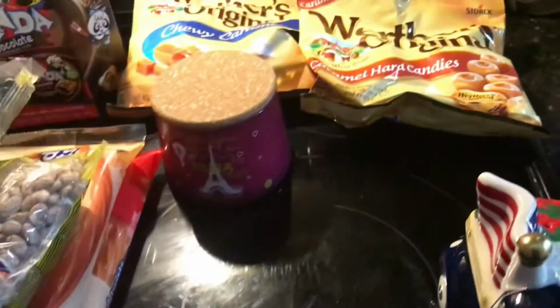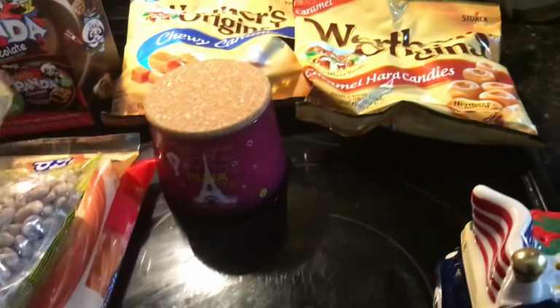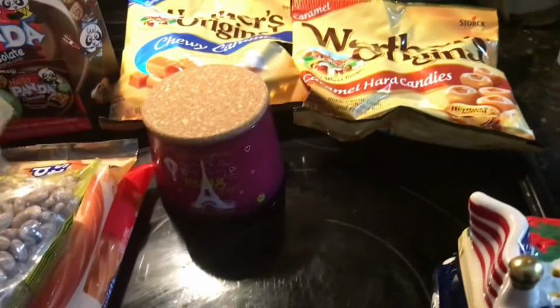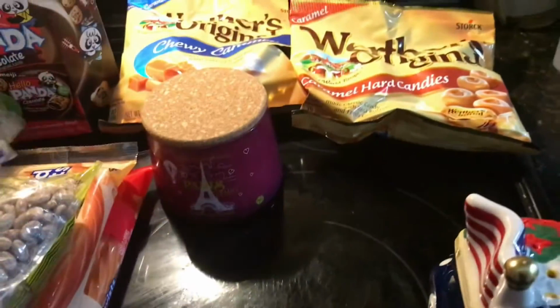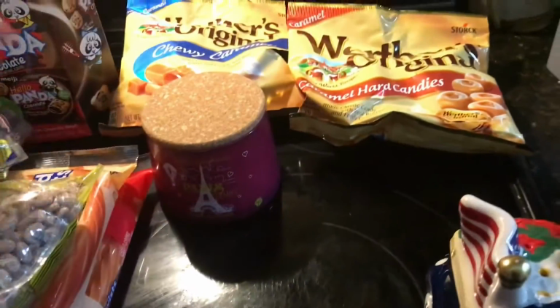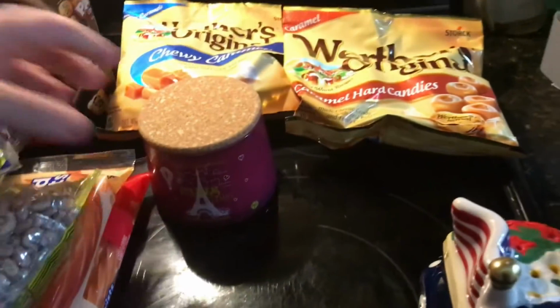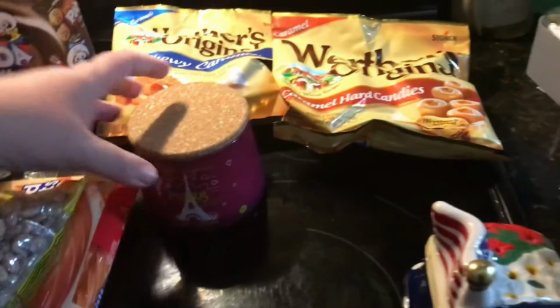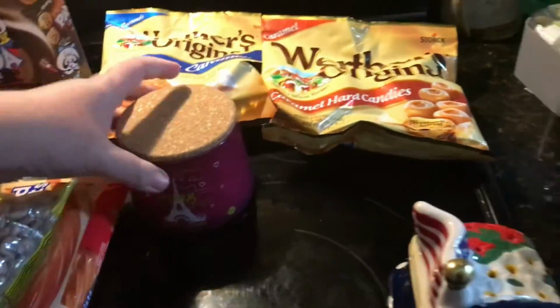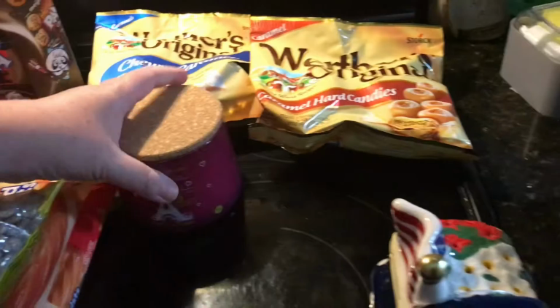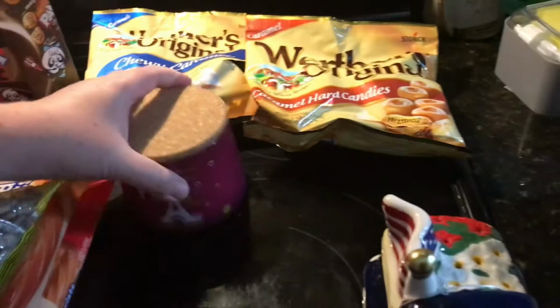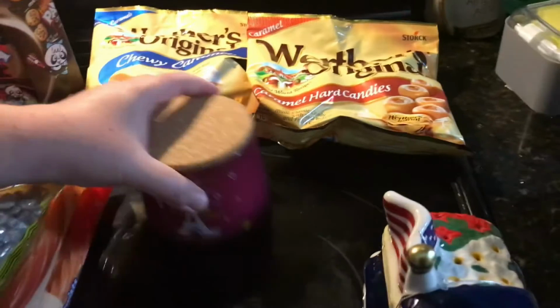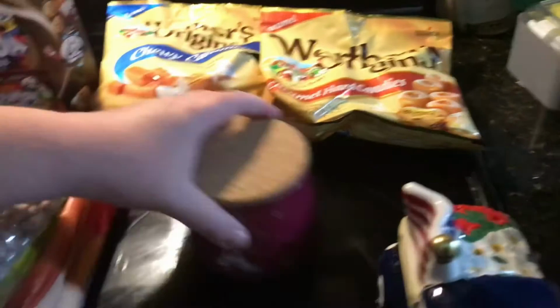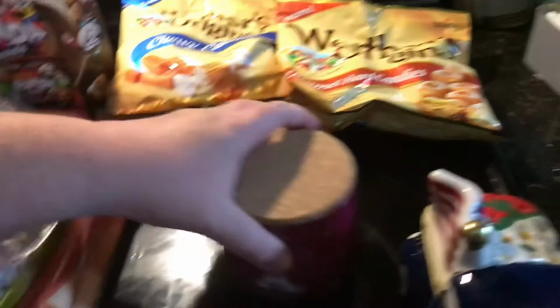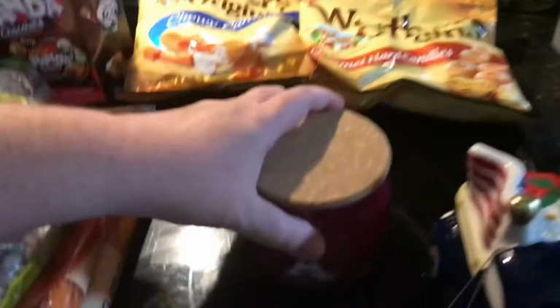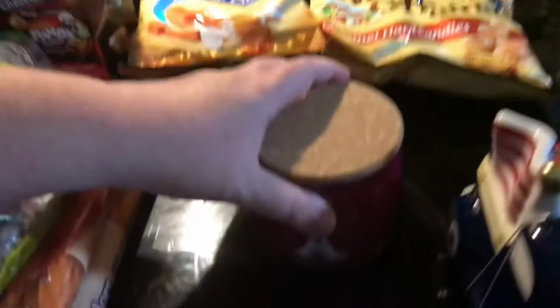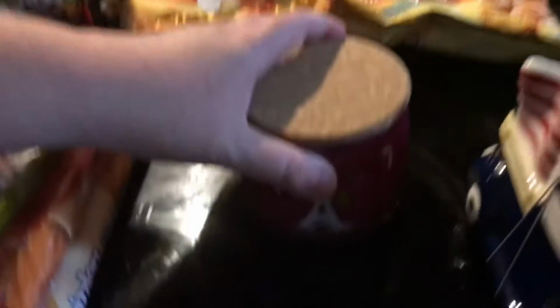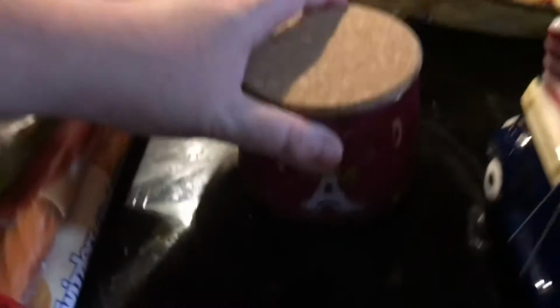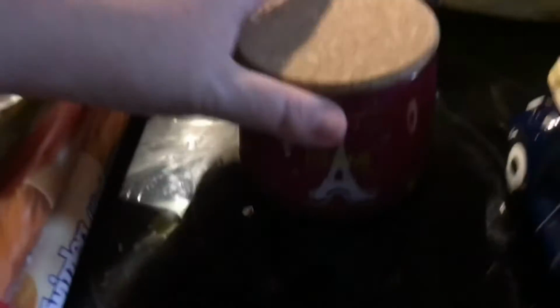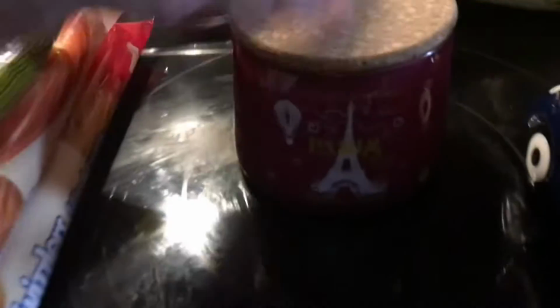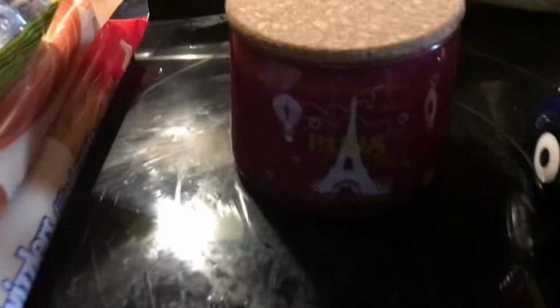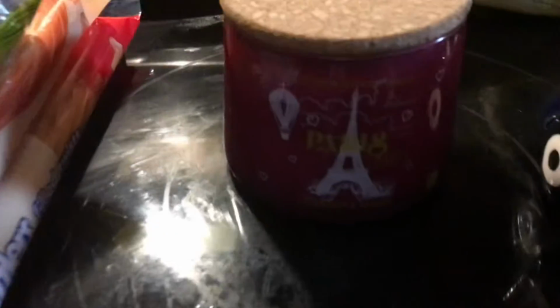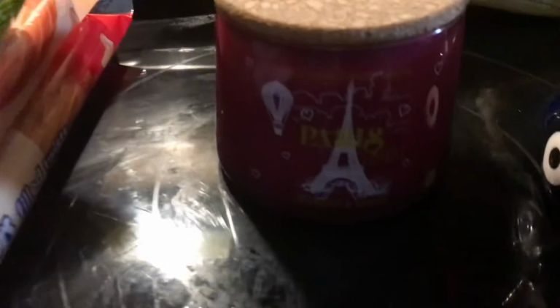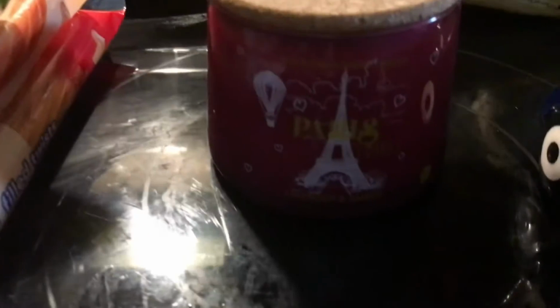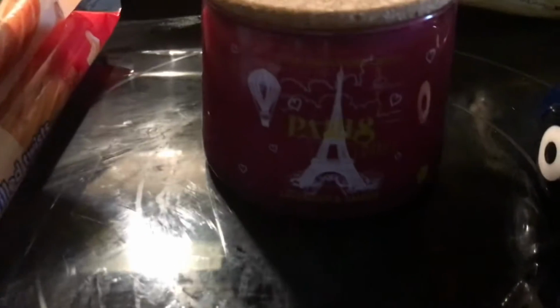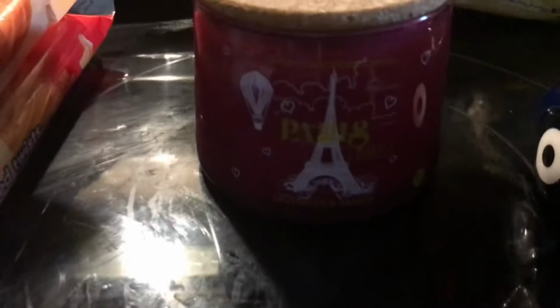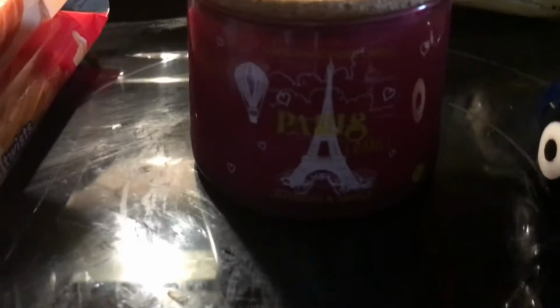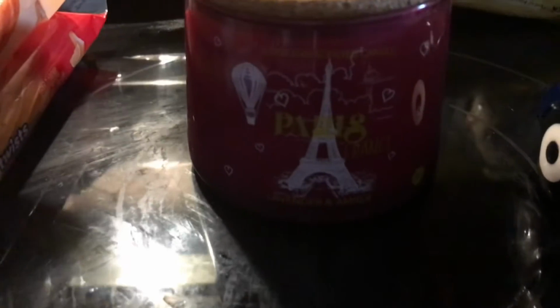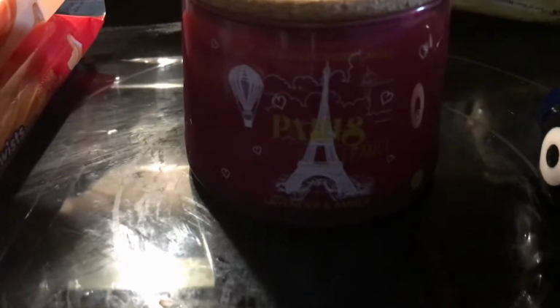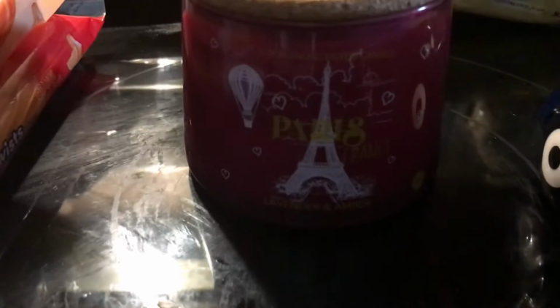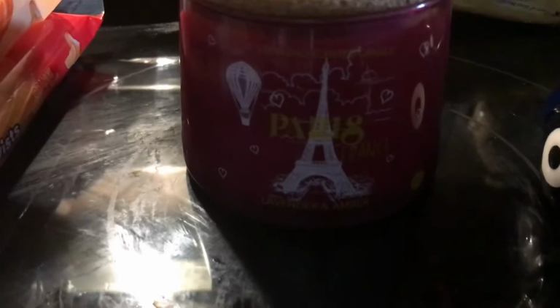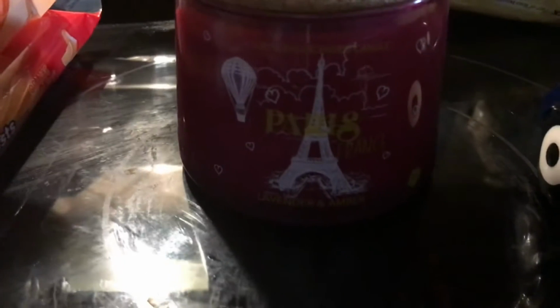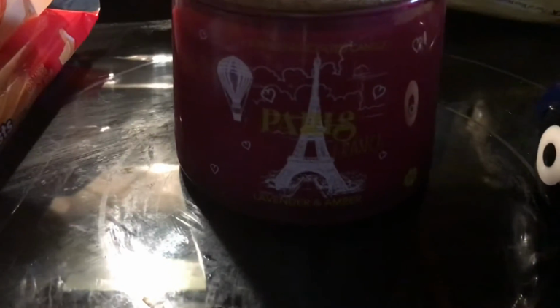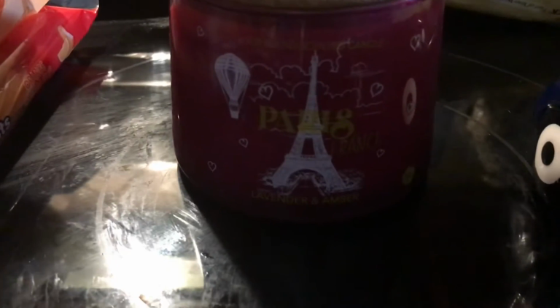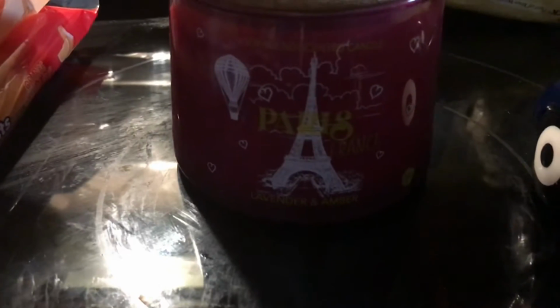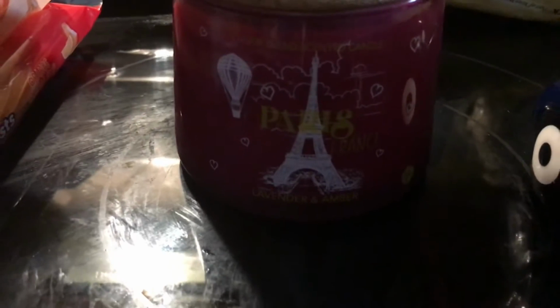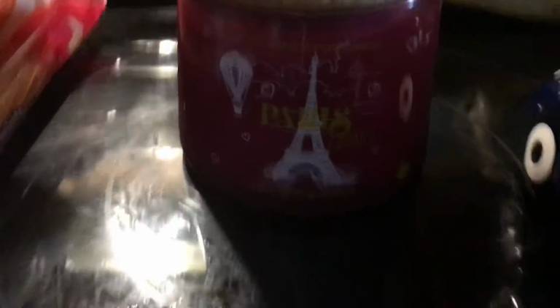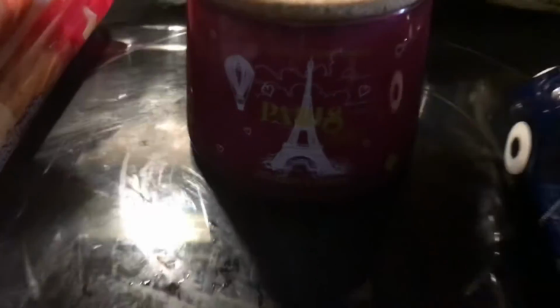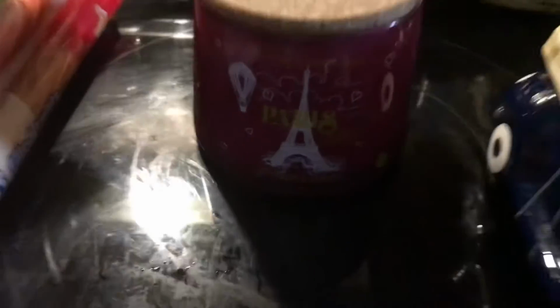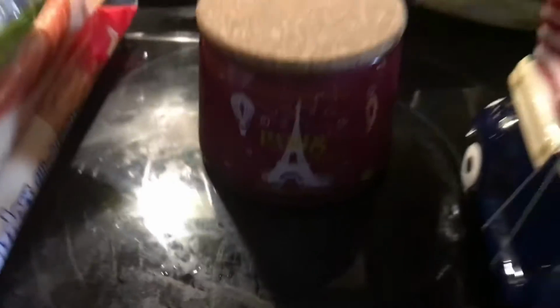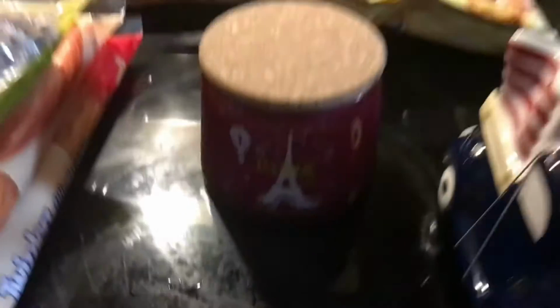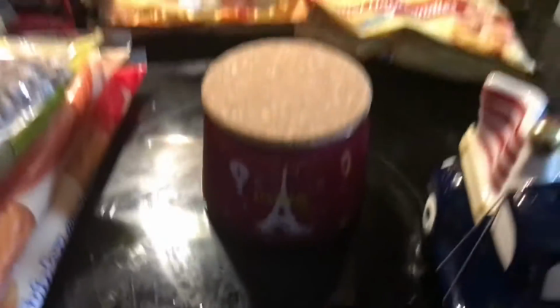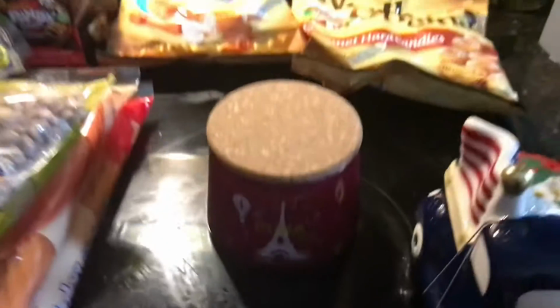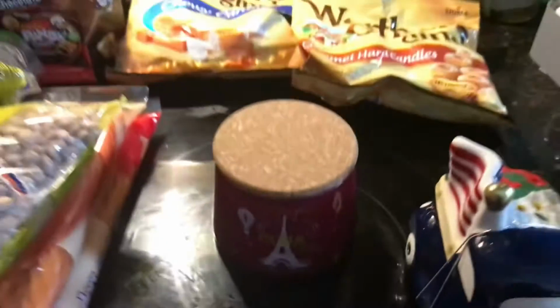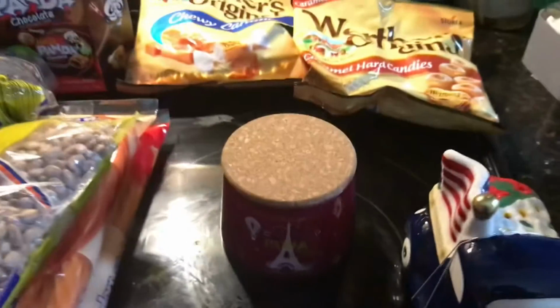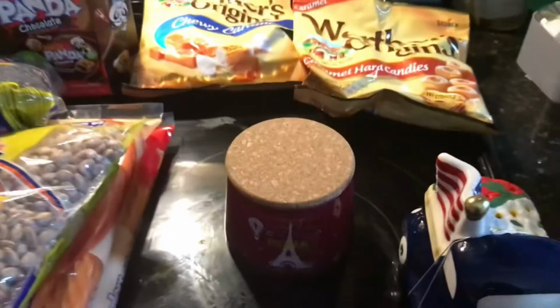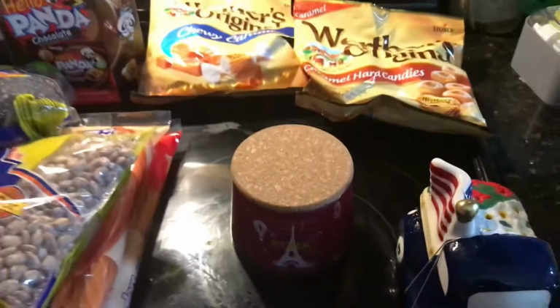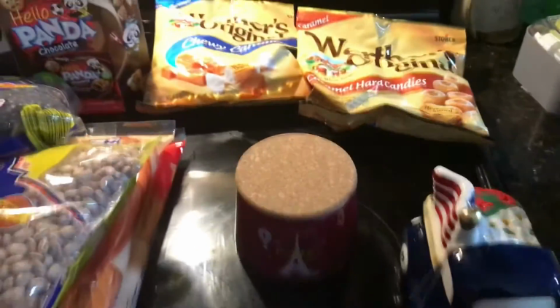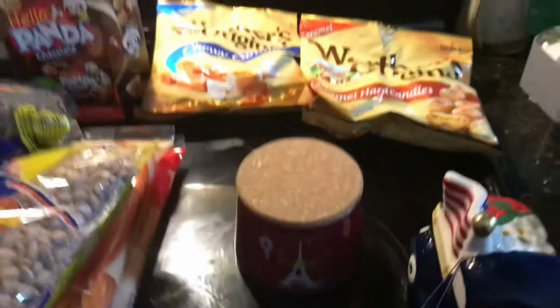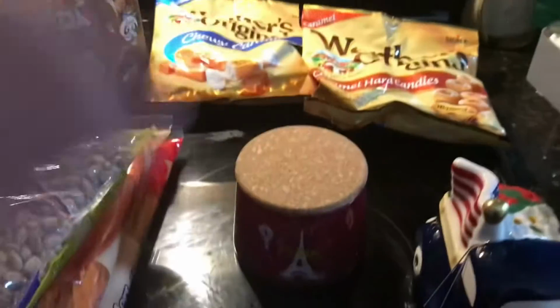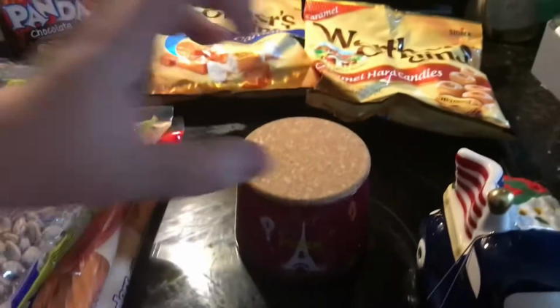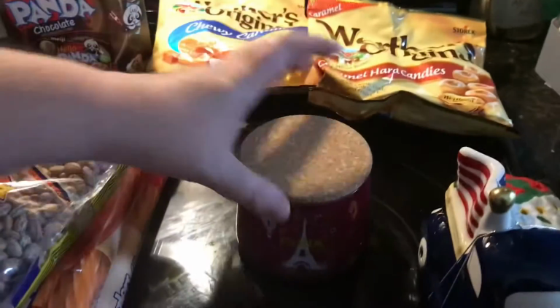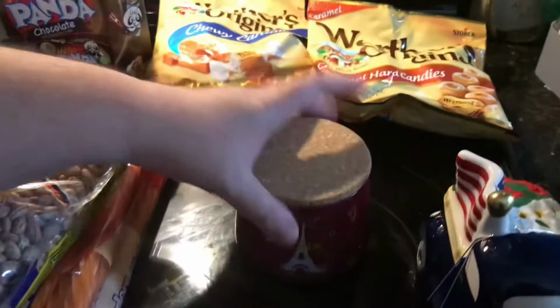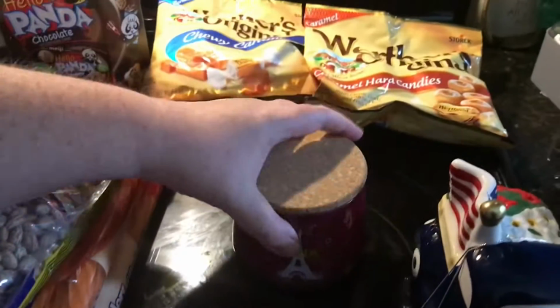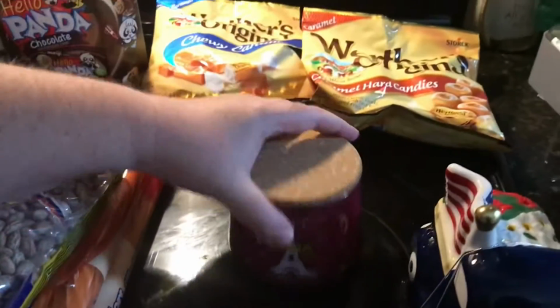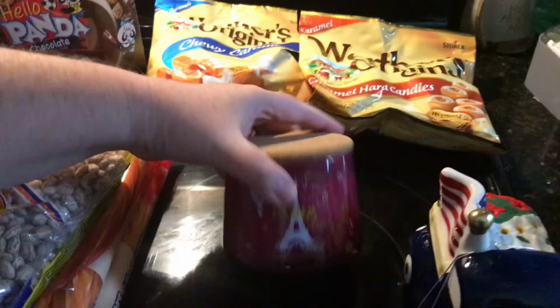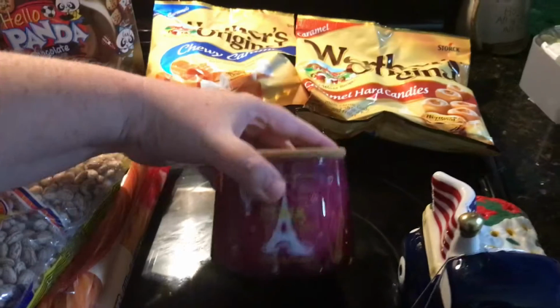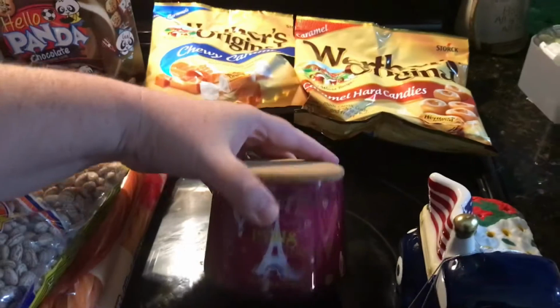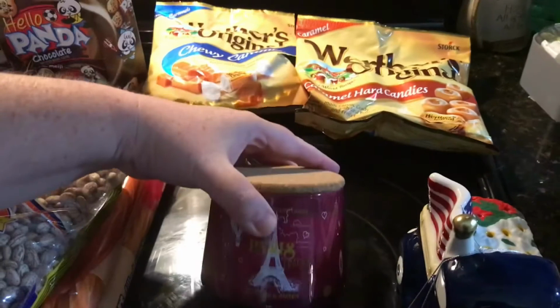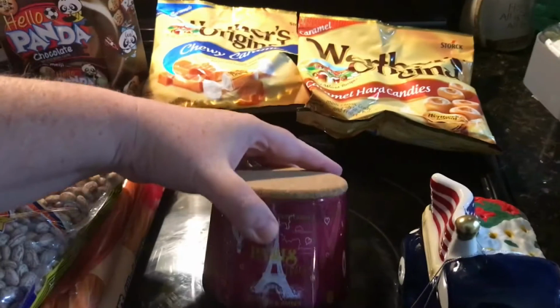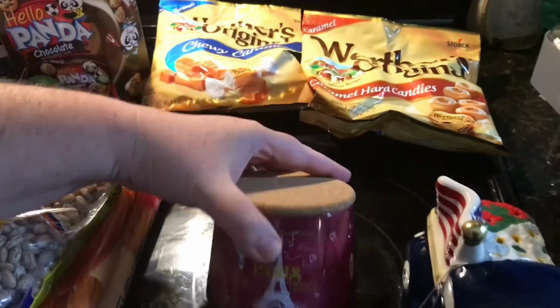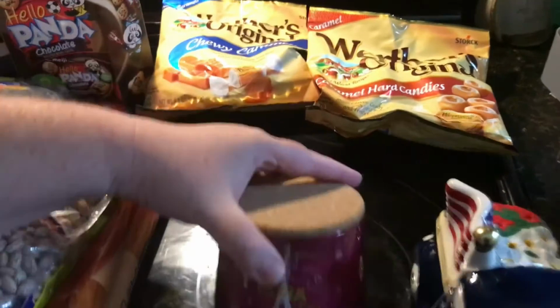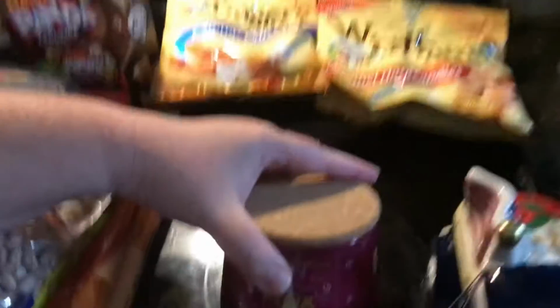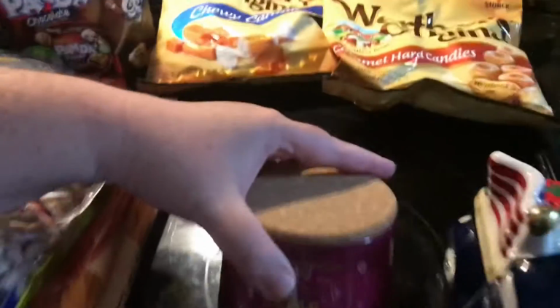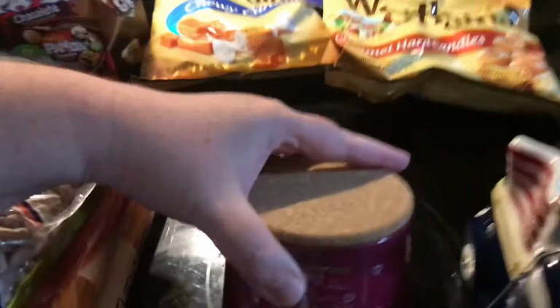I bought this candle, and it was $2.49 on sale.